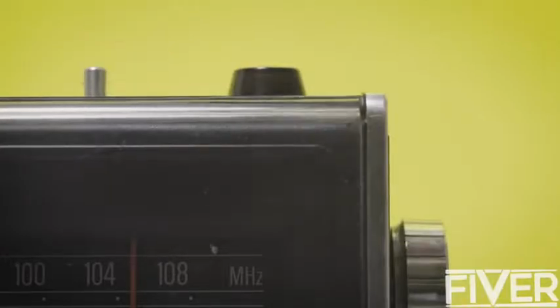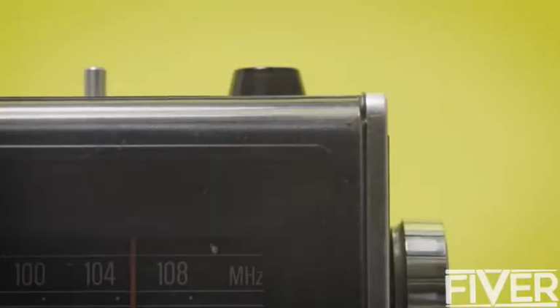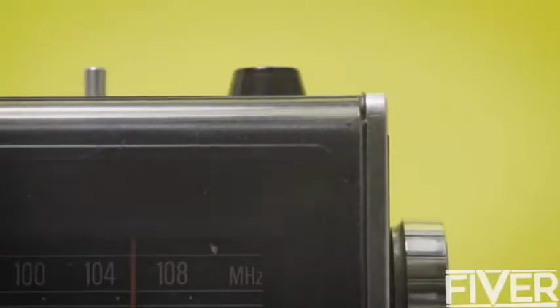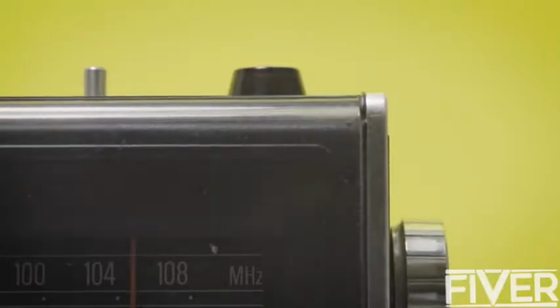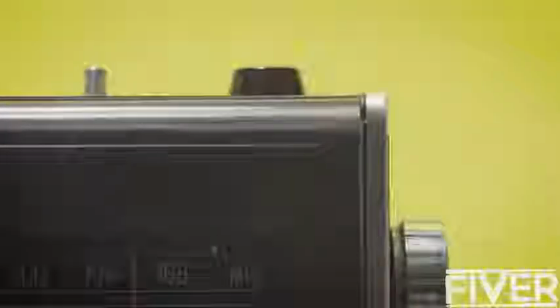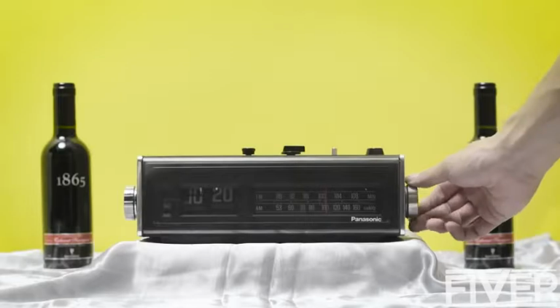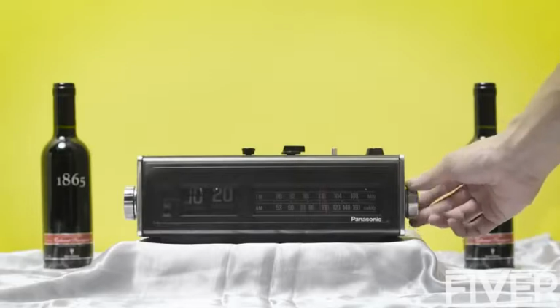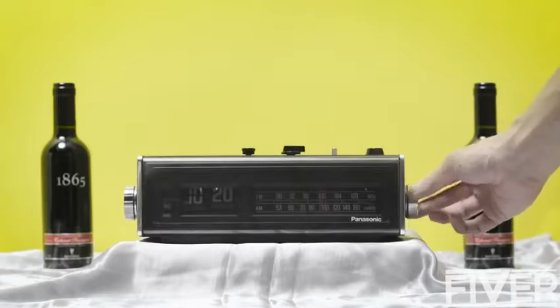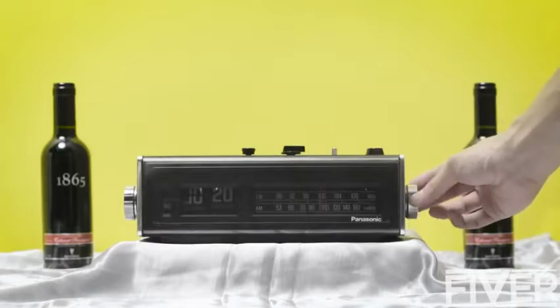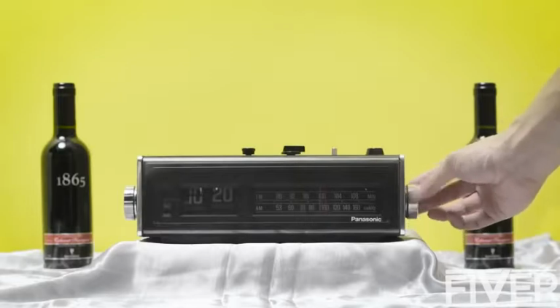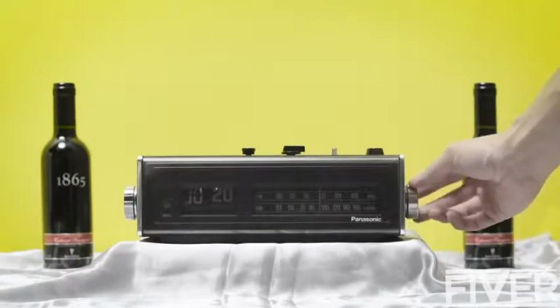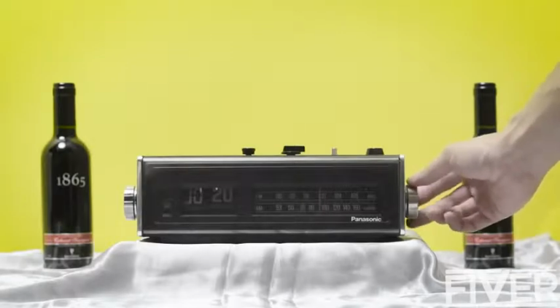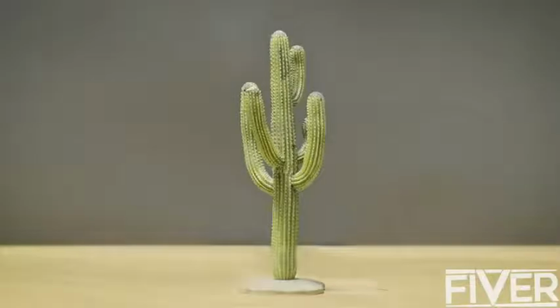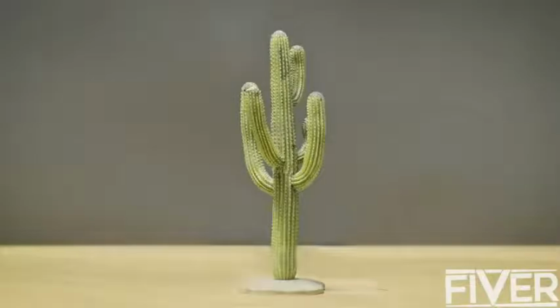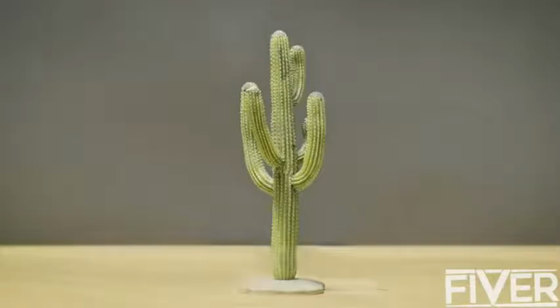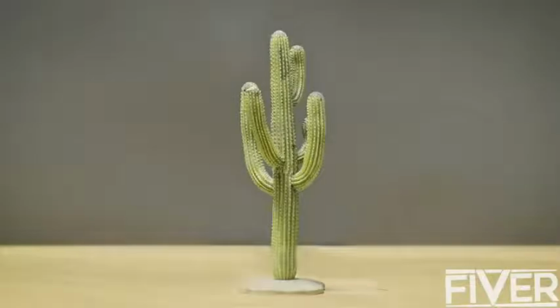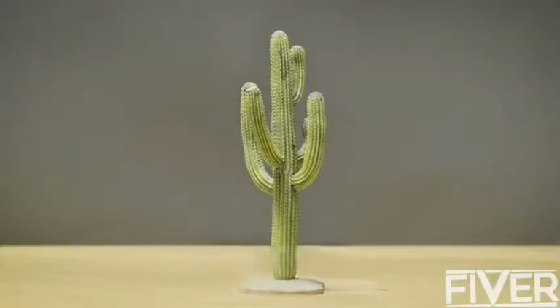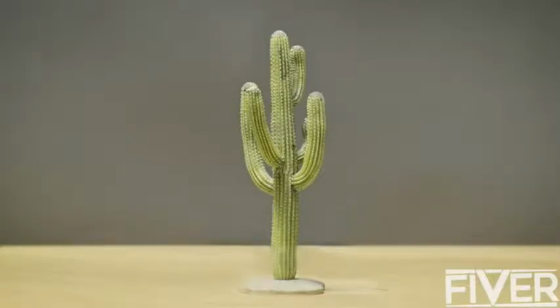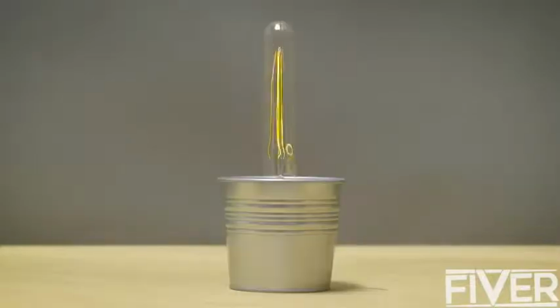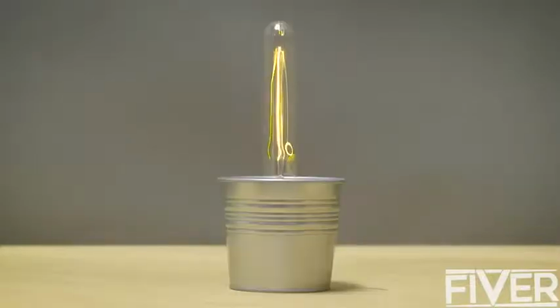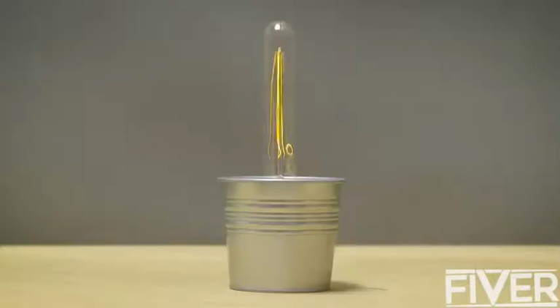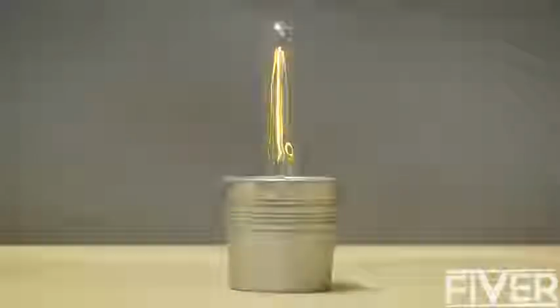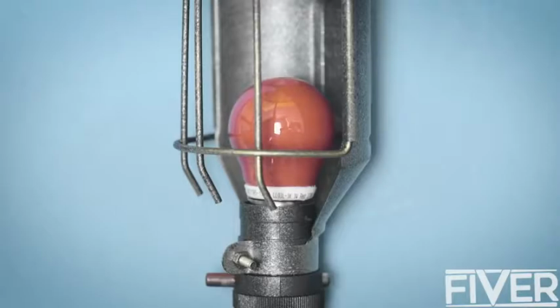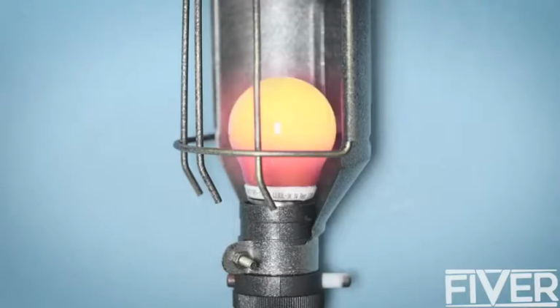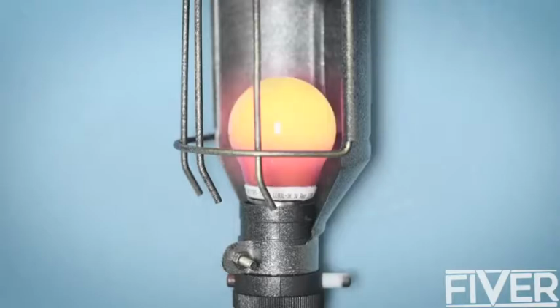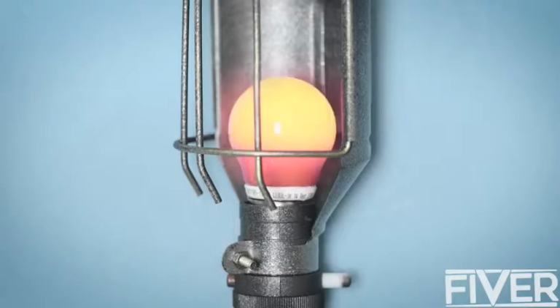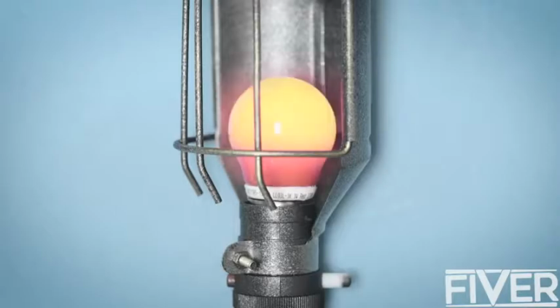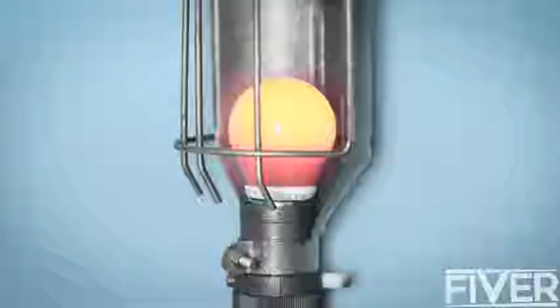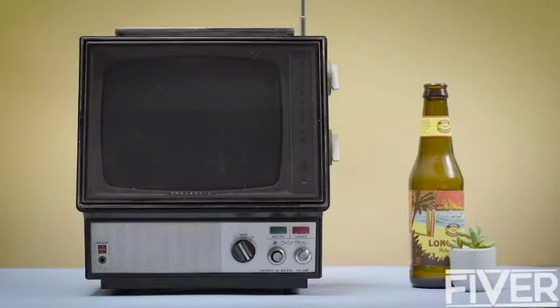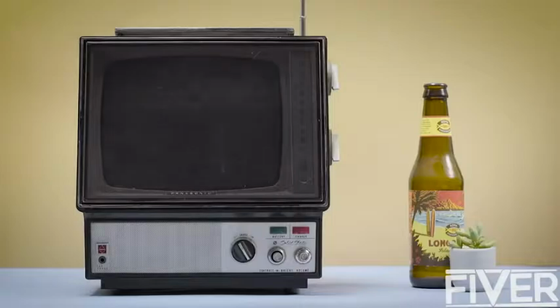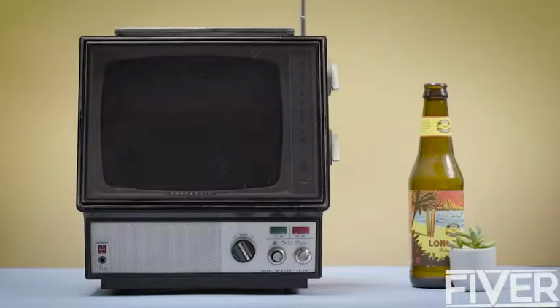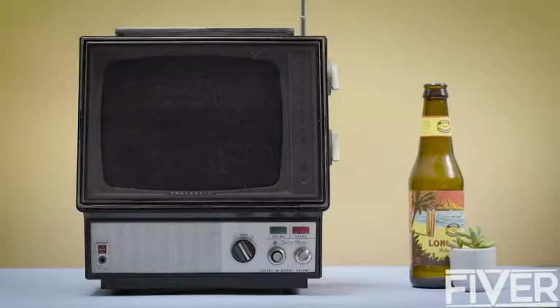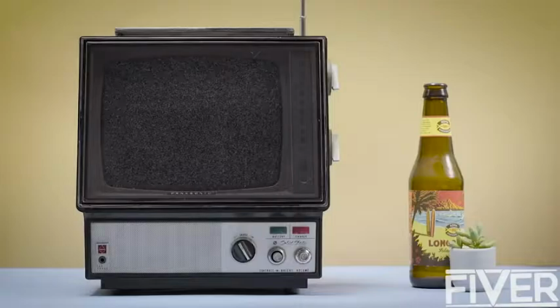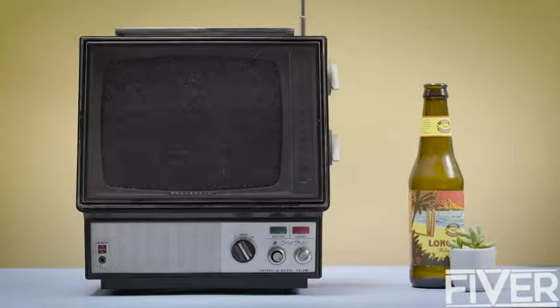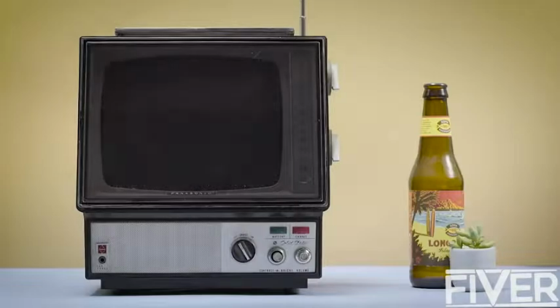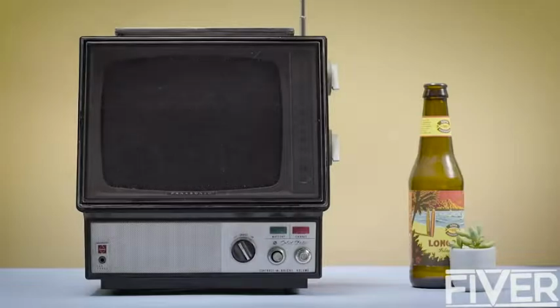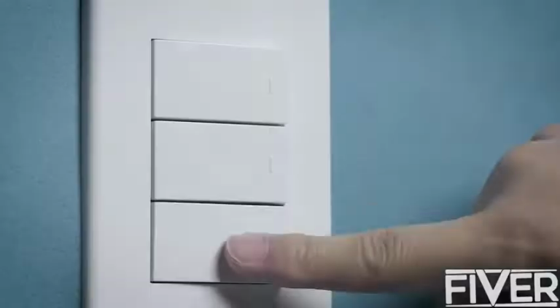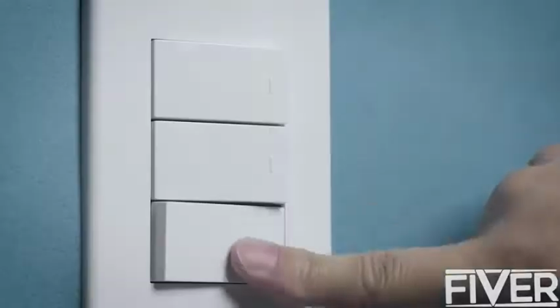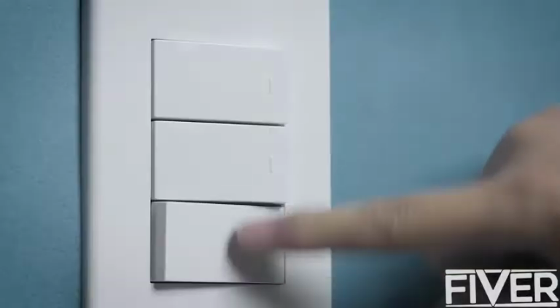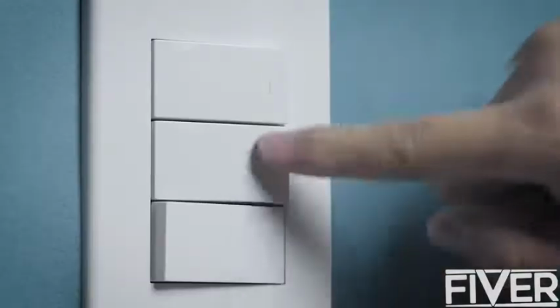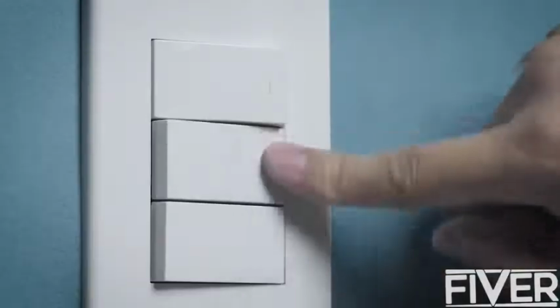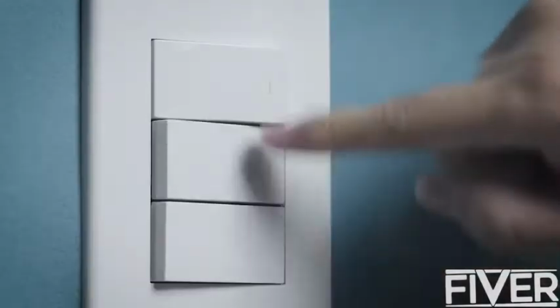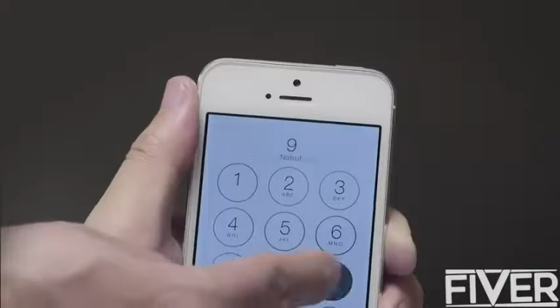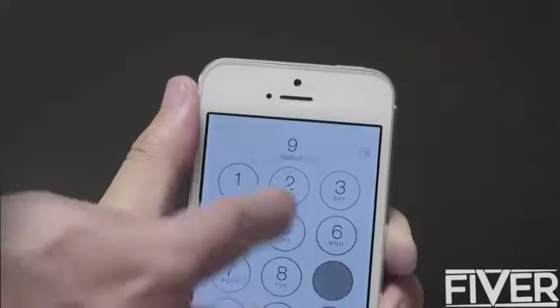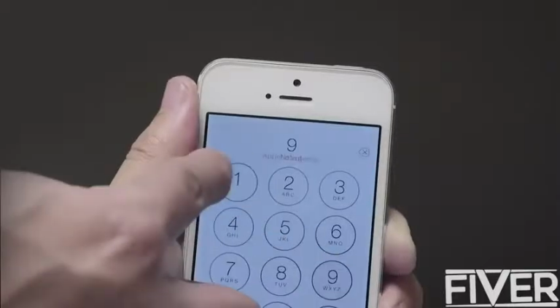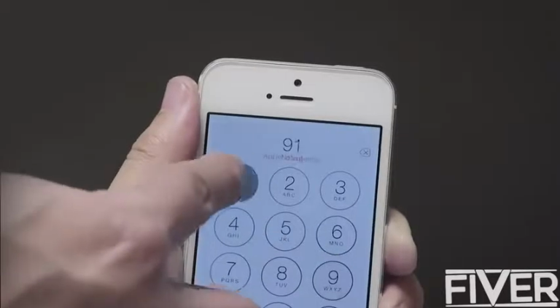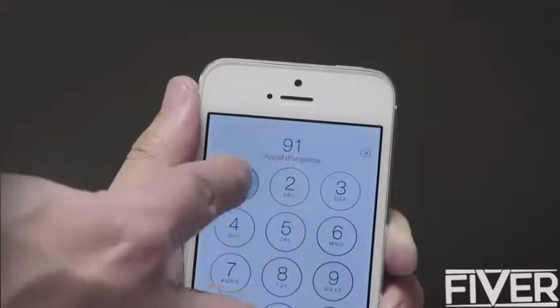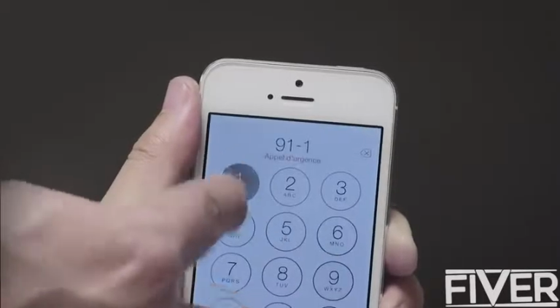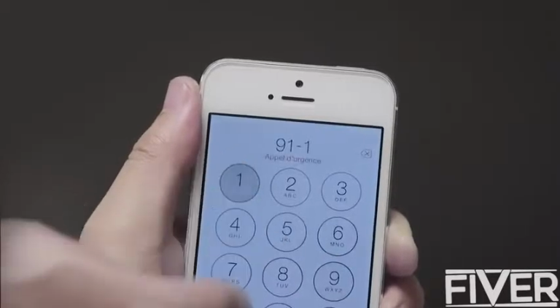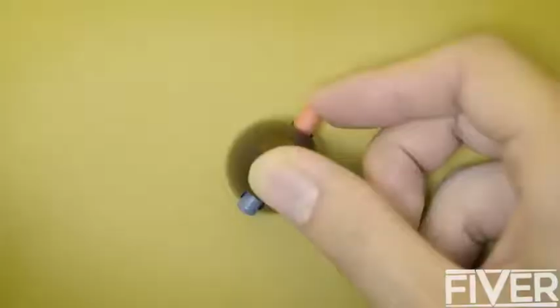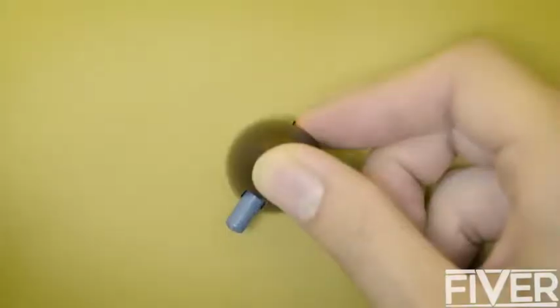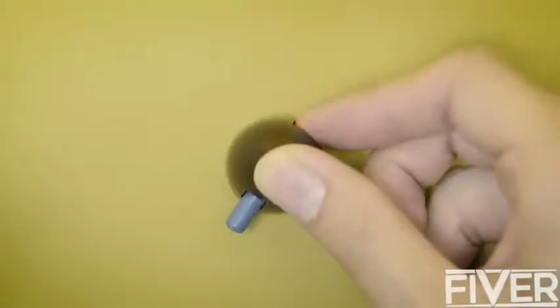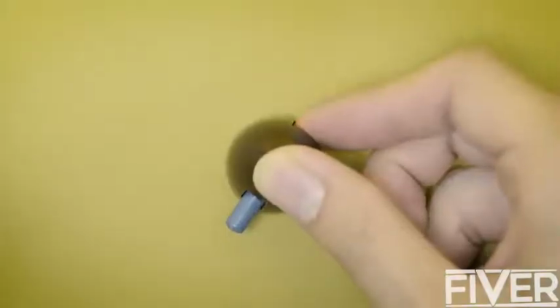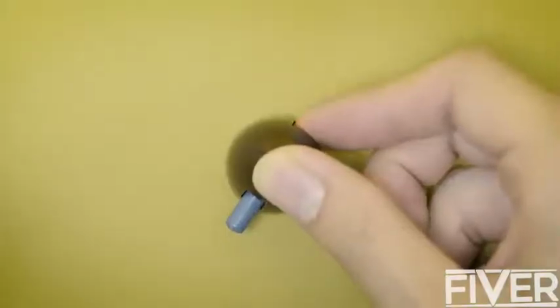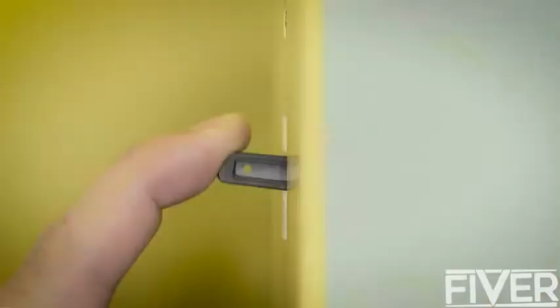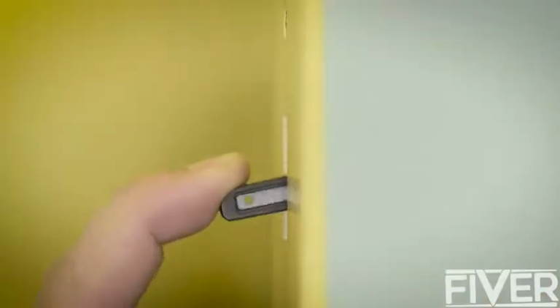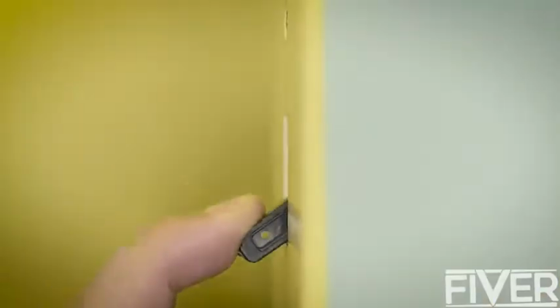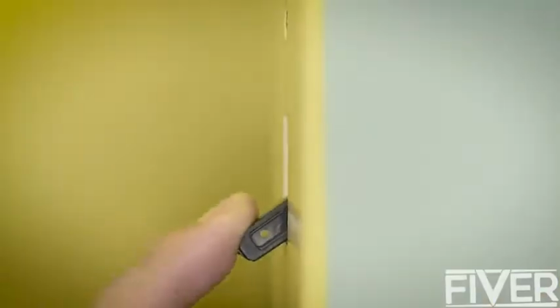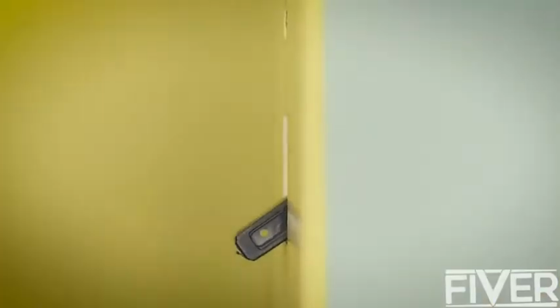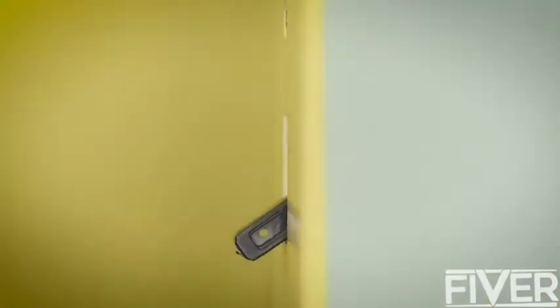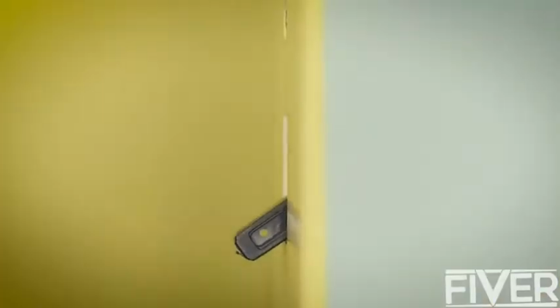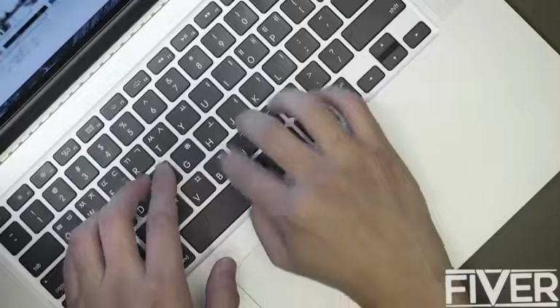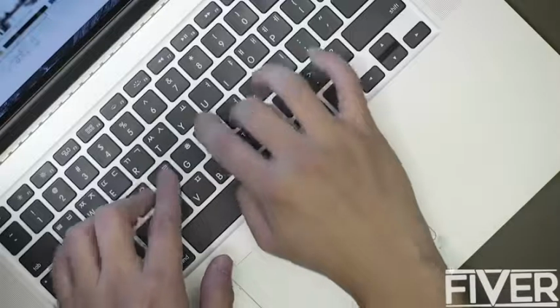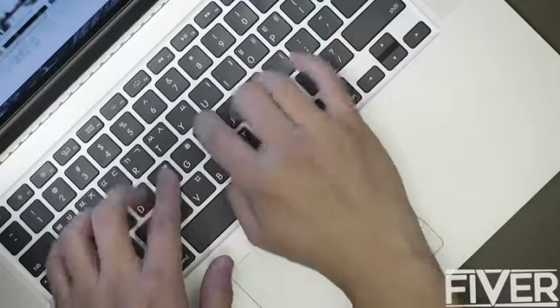If you look around, buttons are everywhere. They differ in color, shape, size, style, and in many other ways.